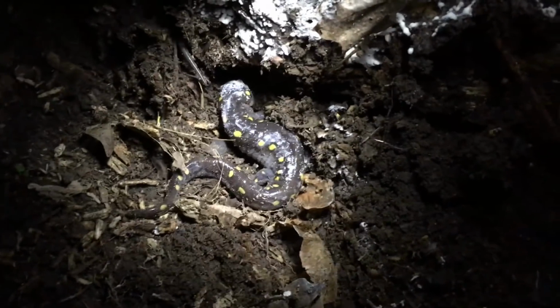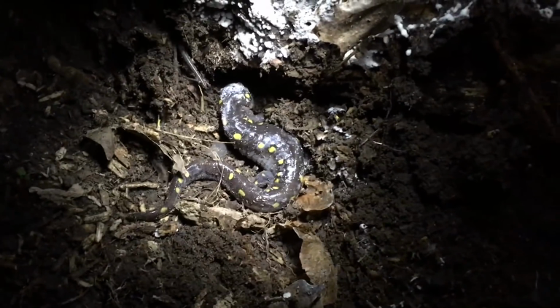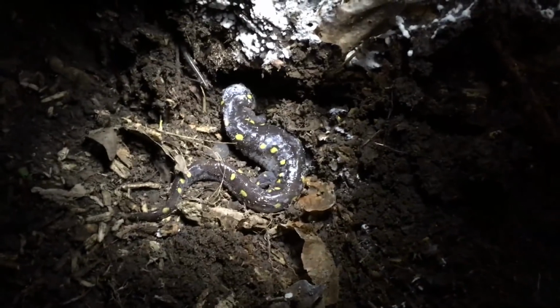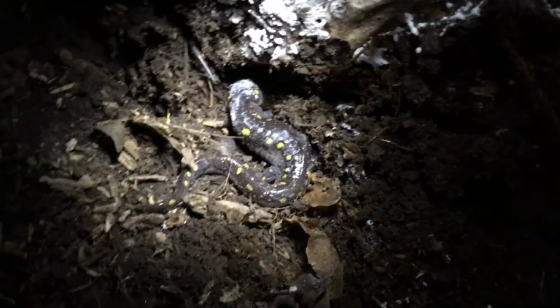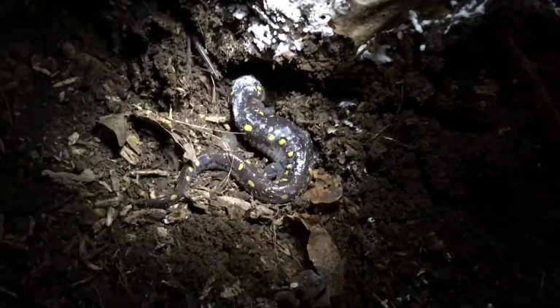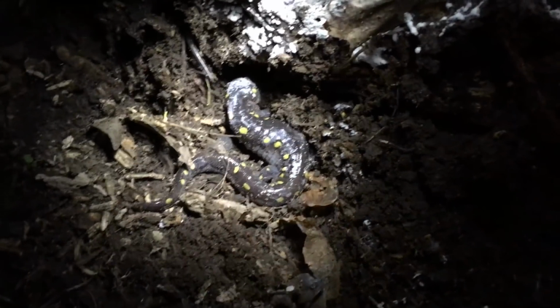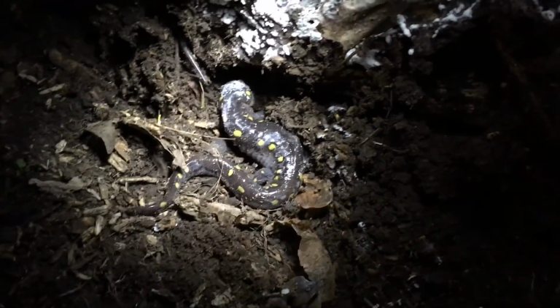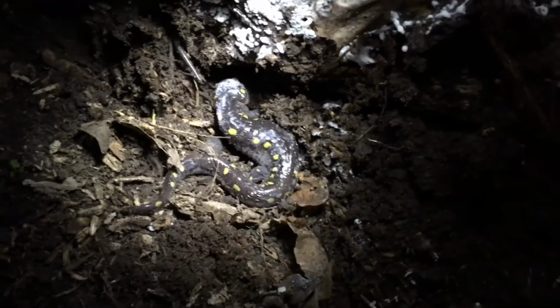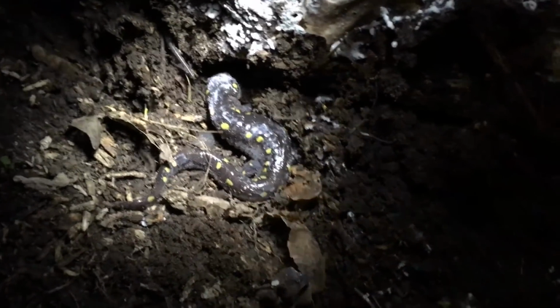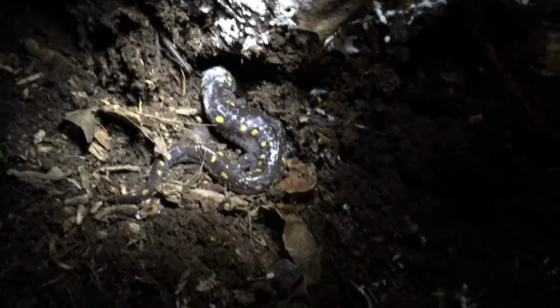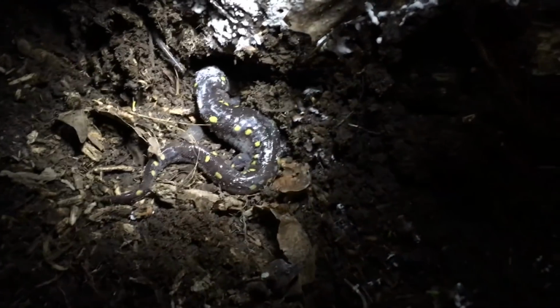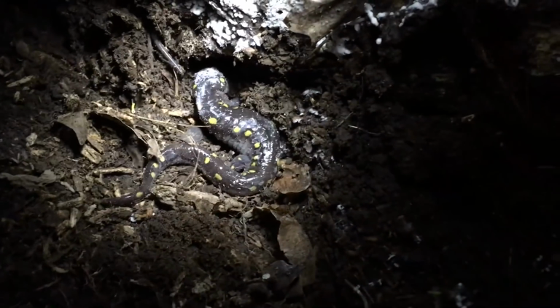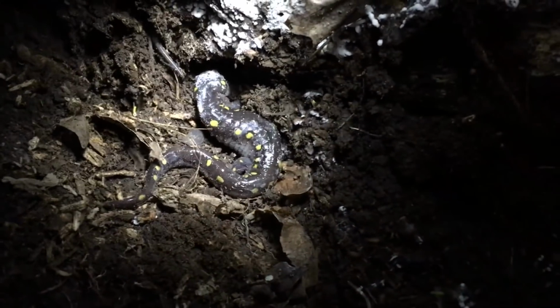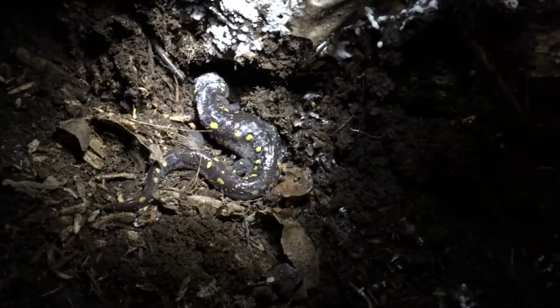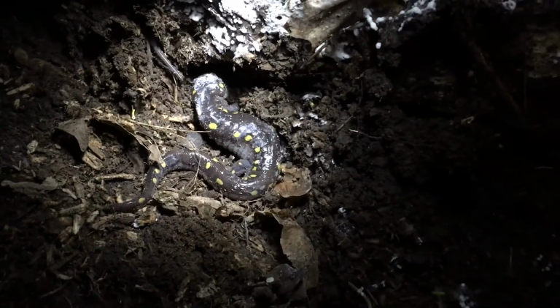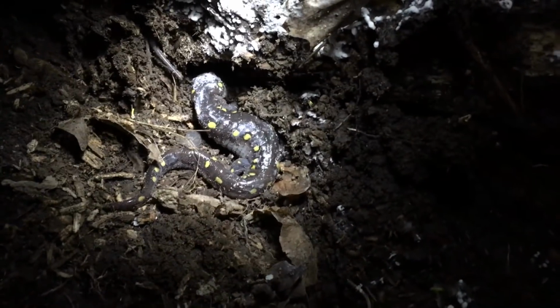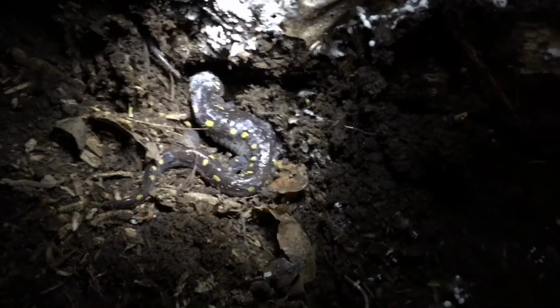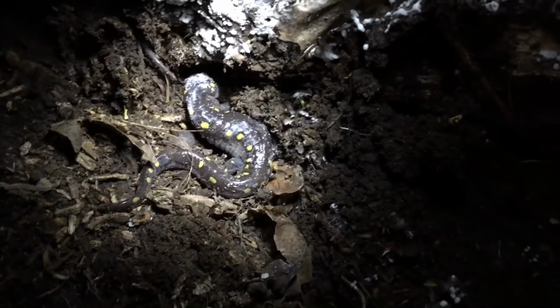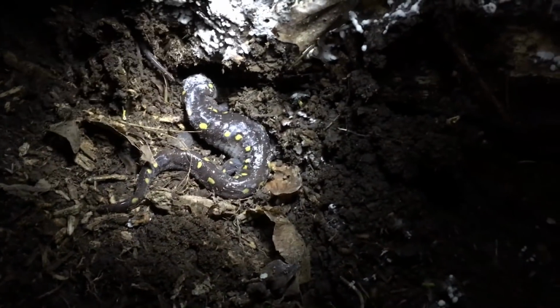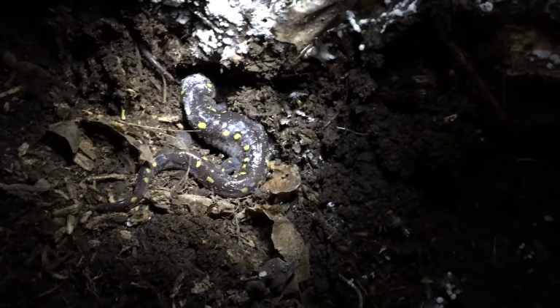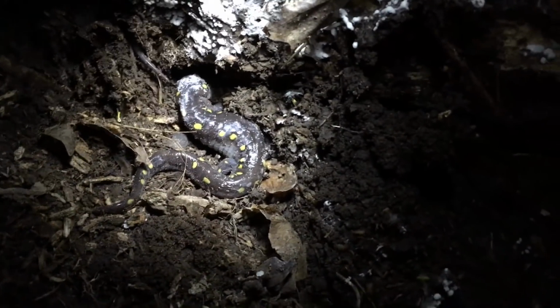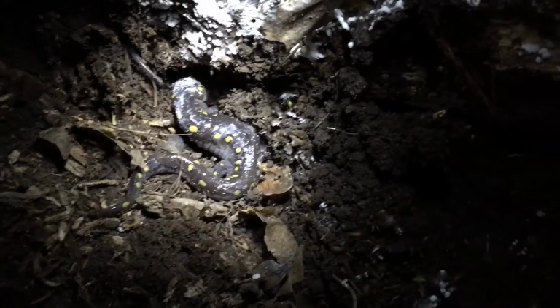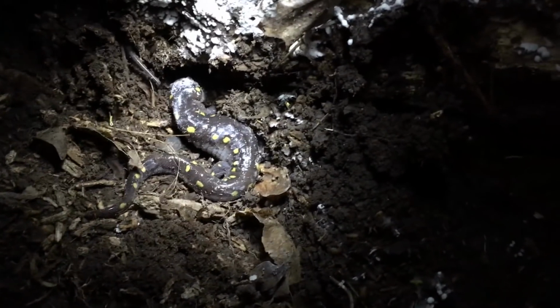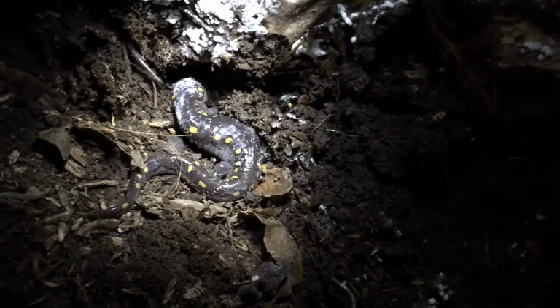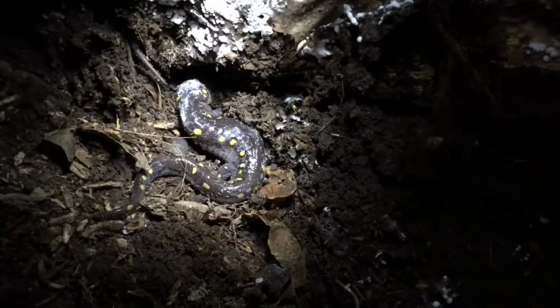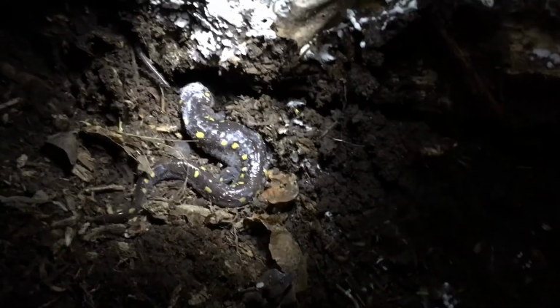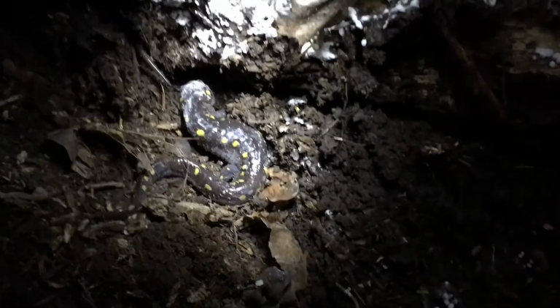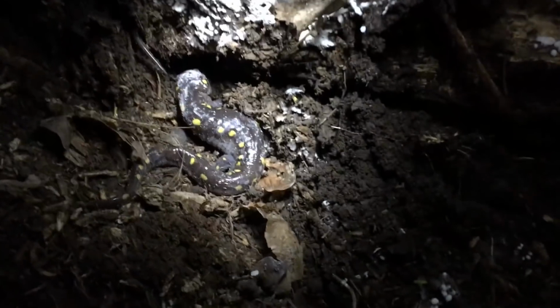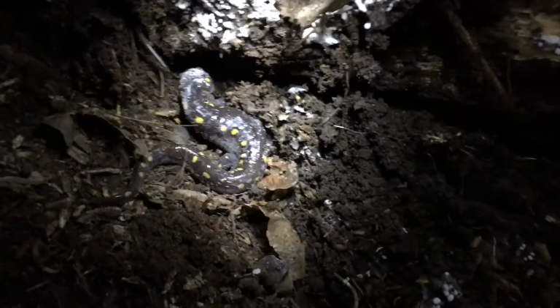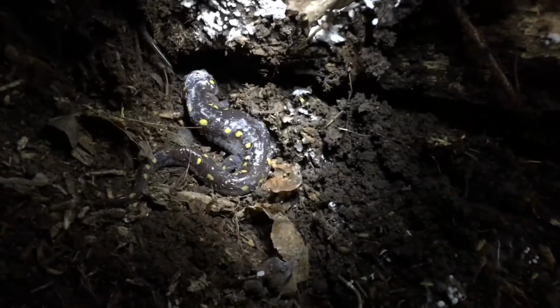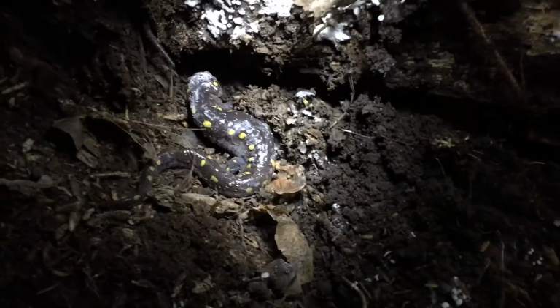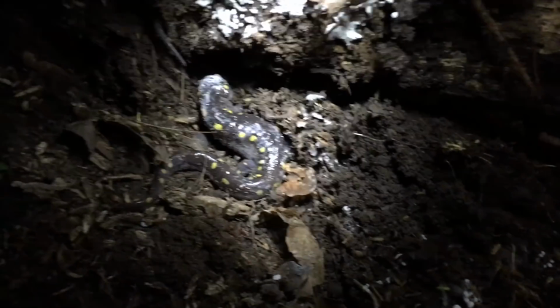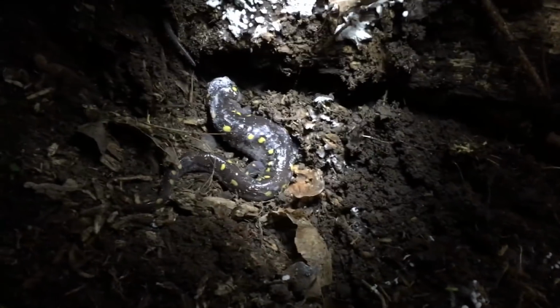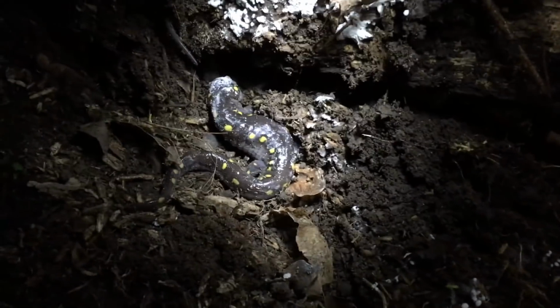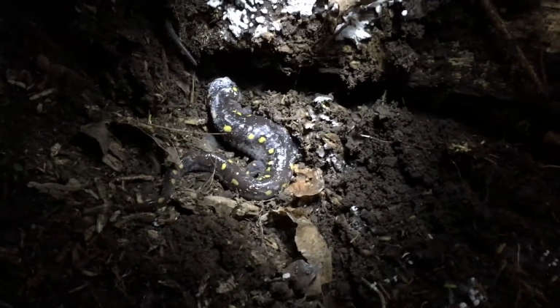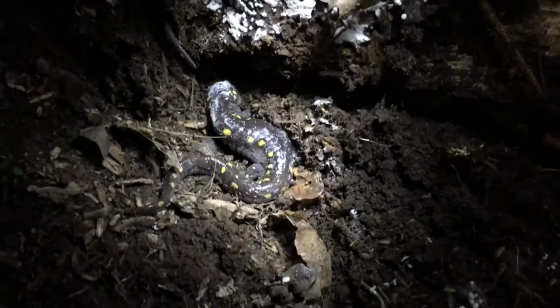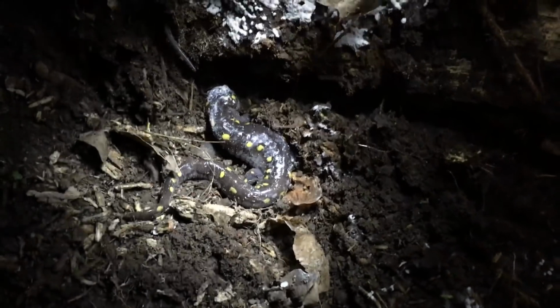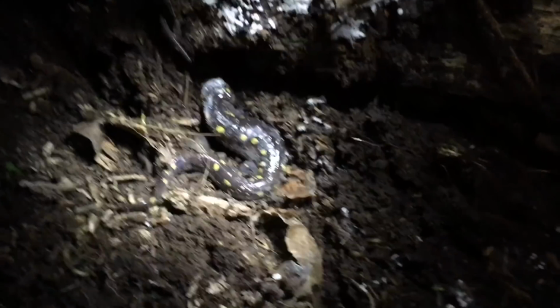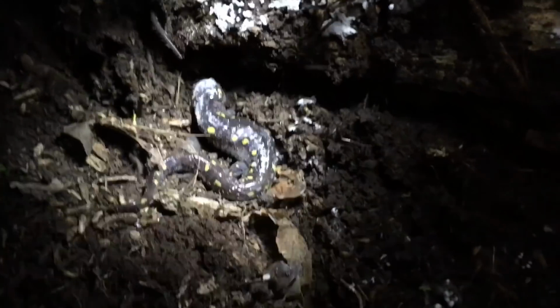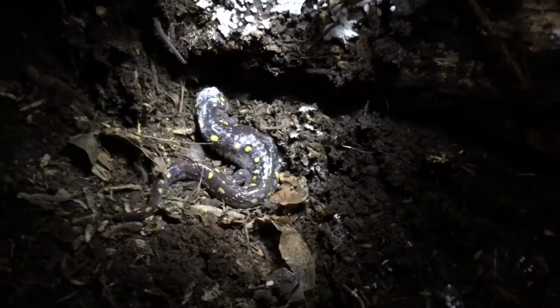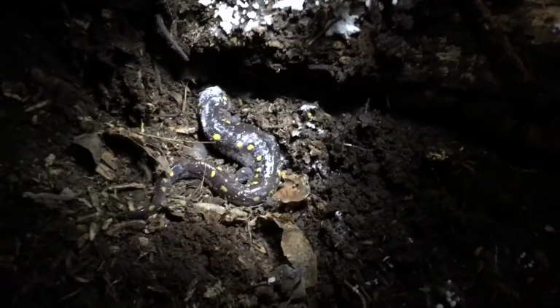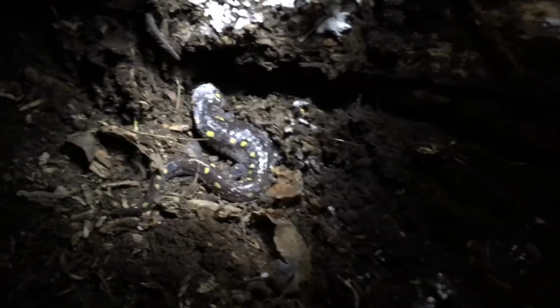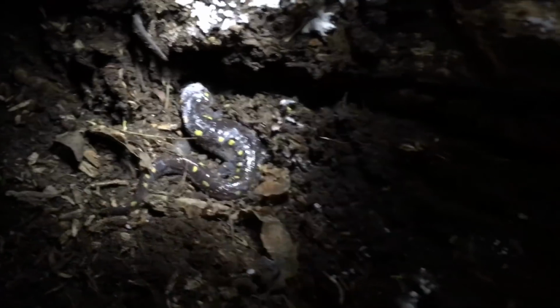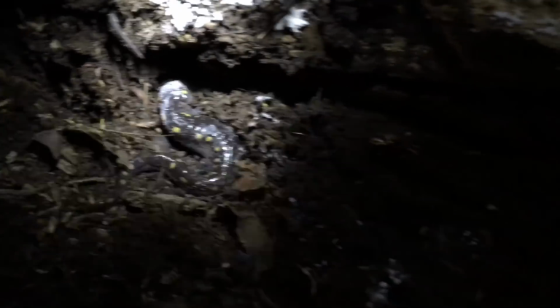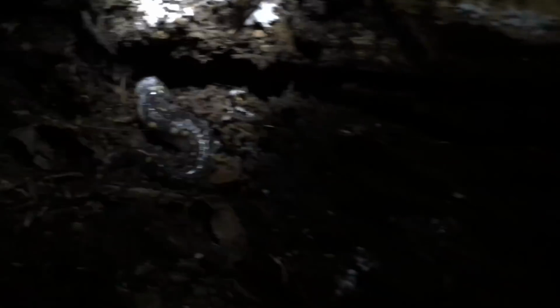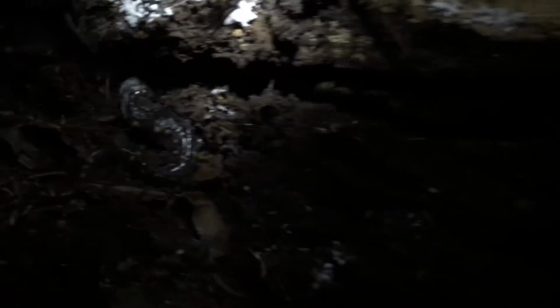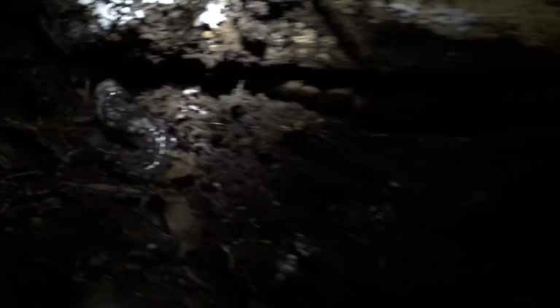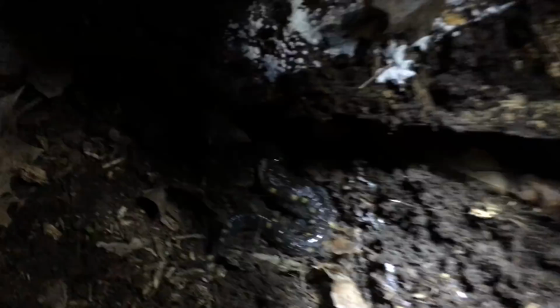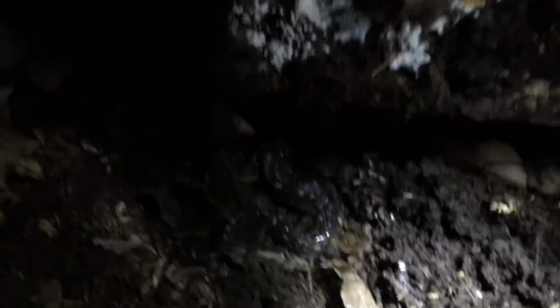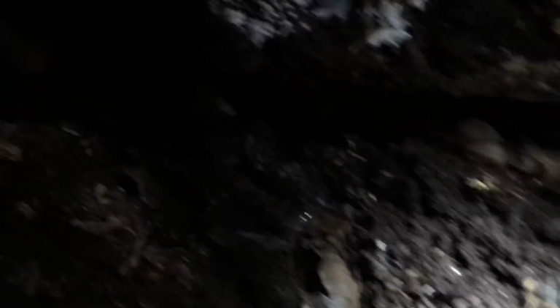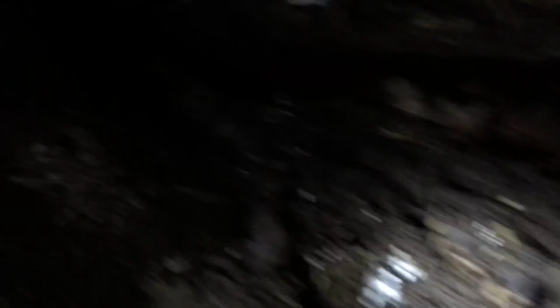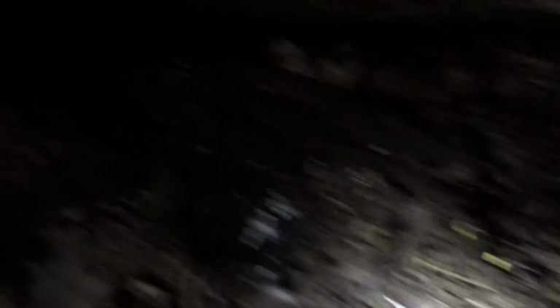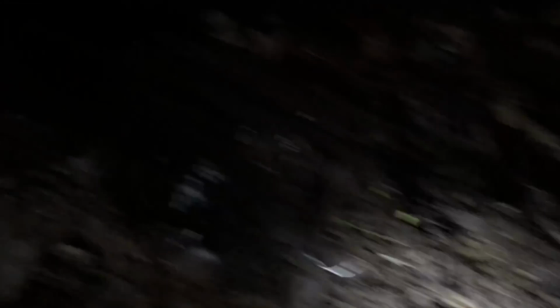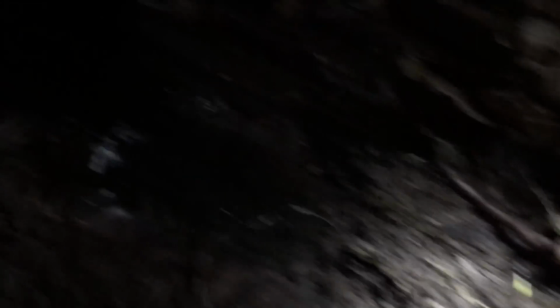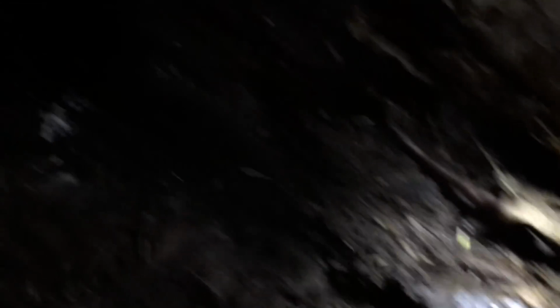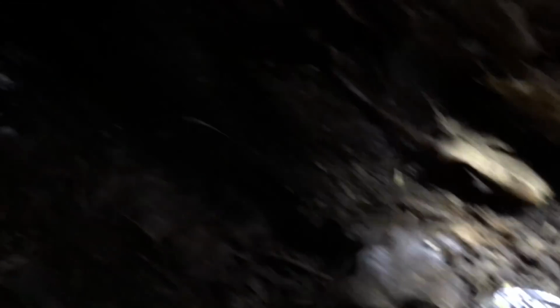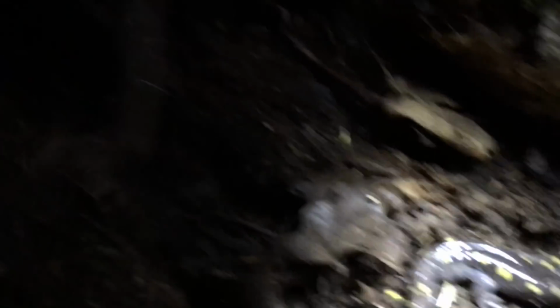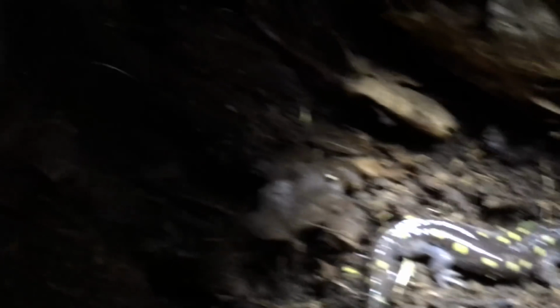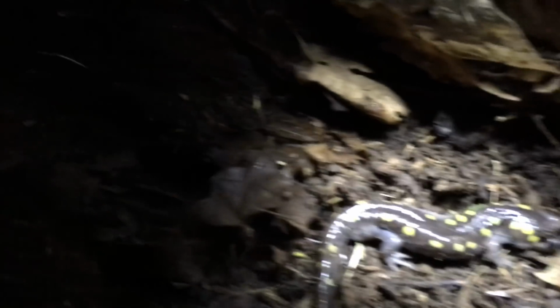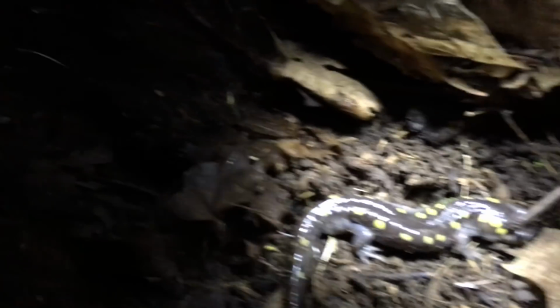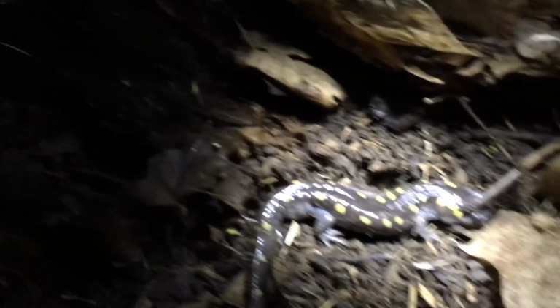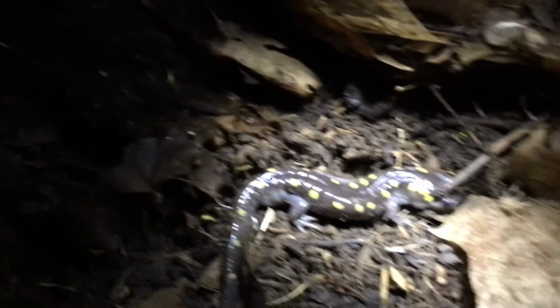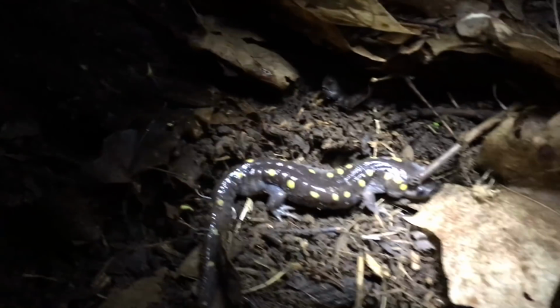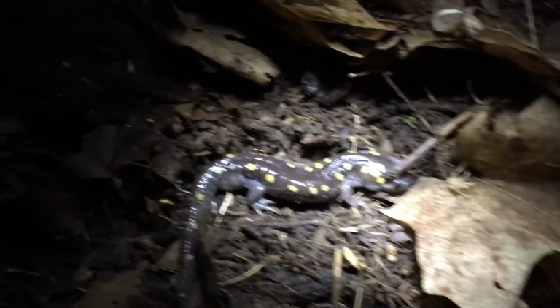We just turned one log and found six yellow spotted salamanders.